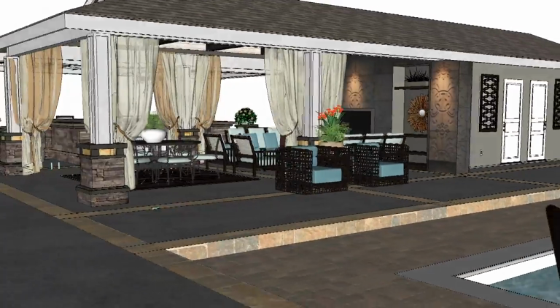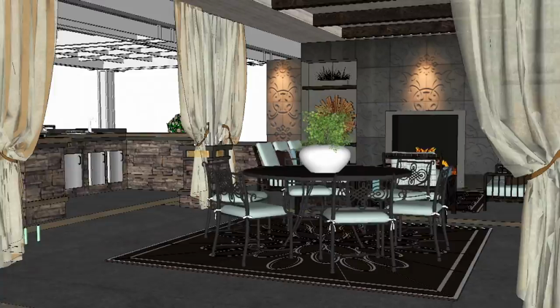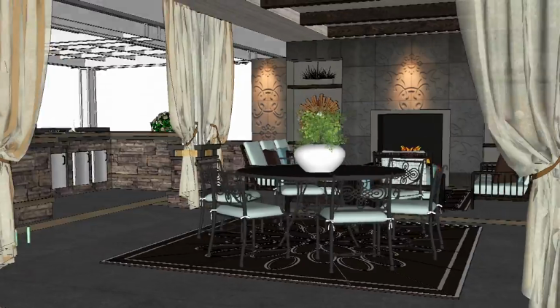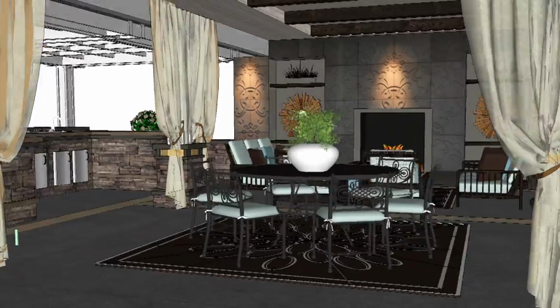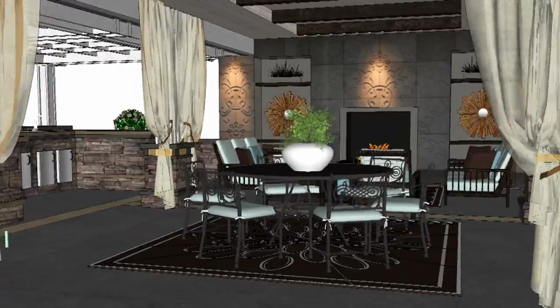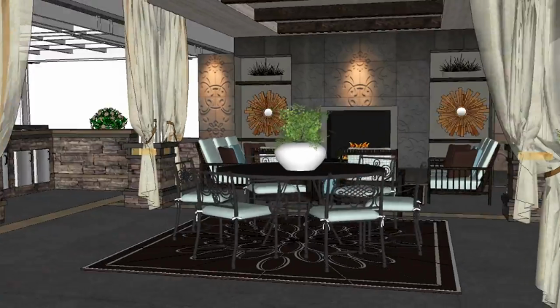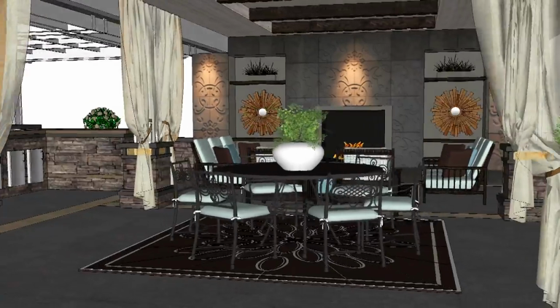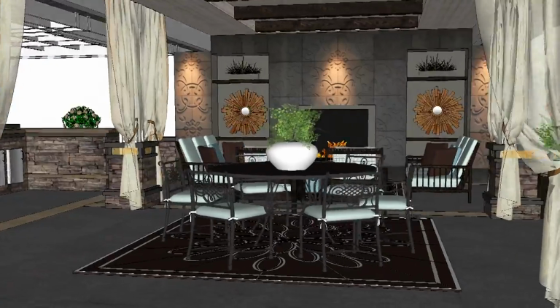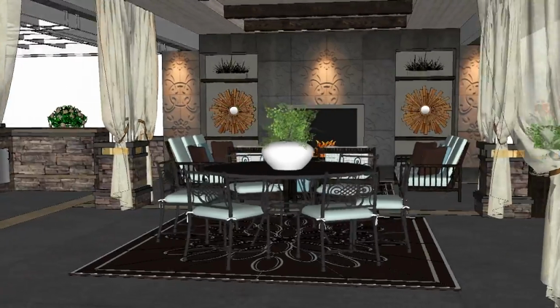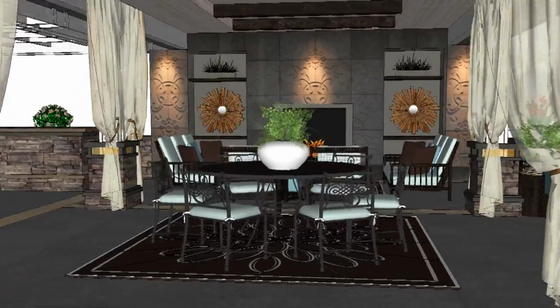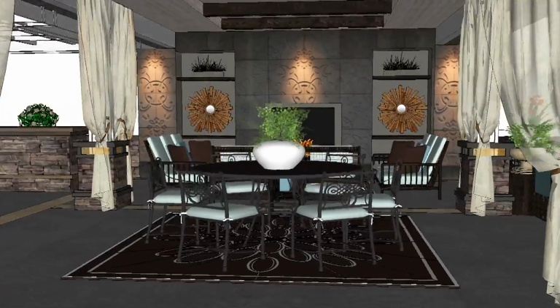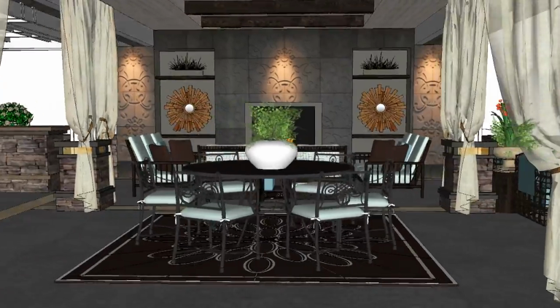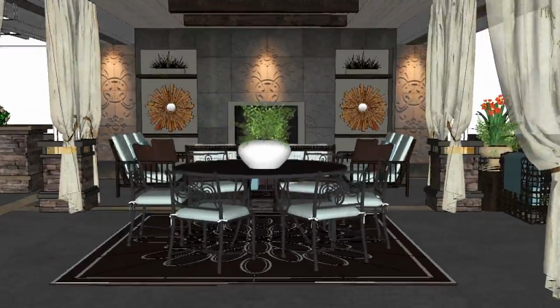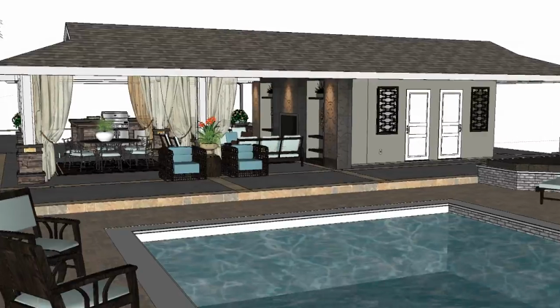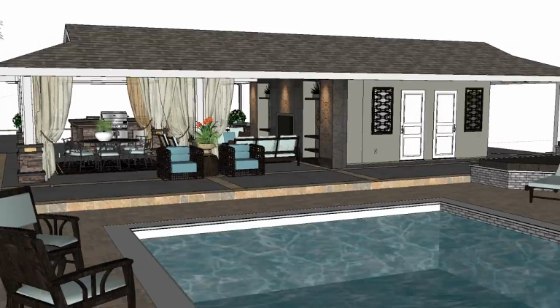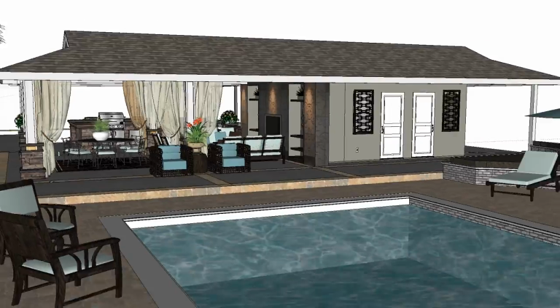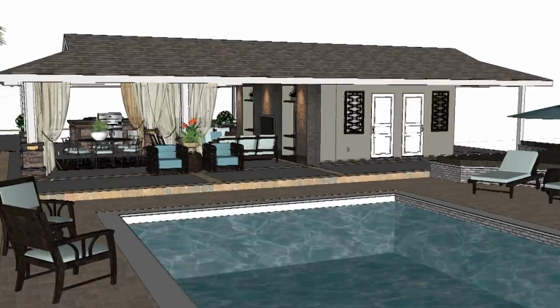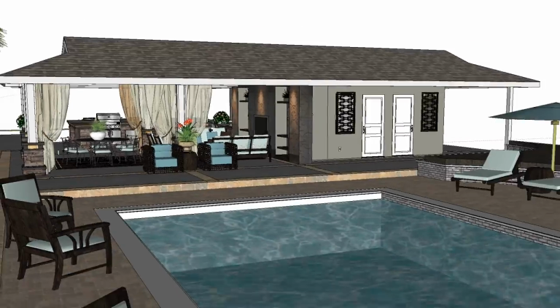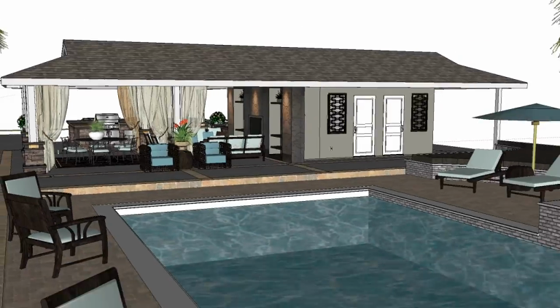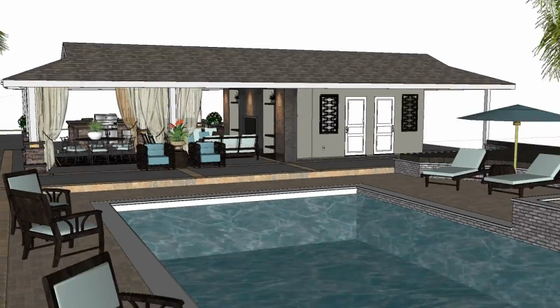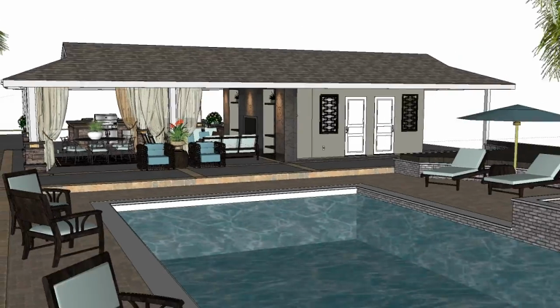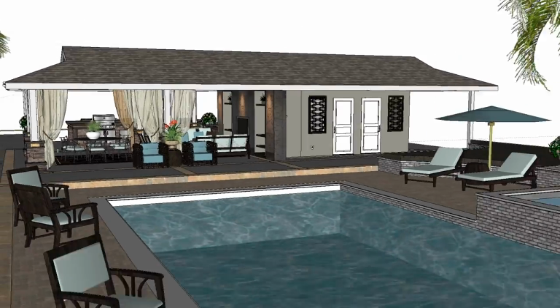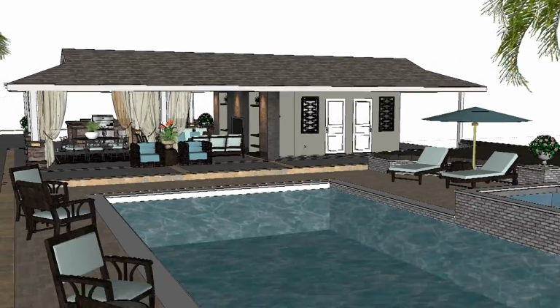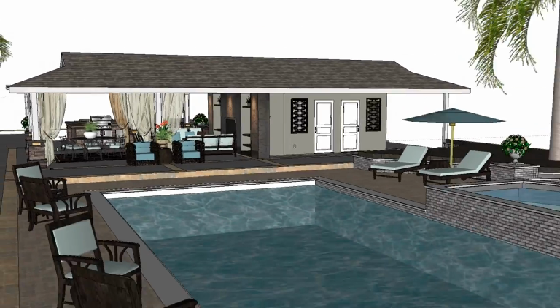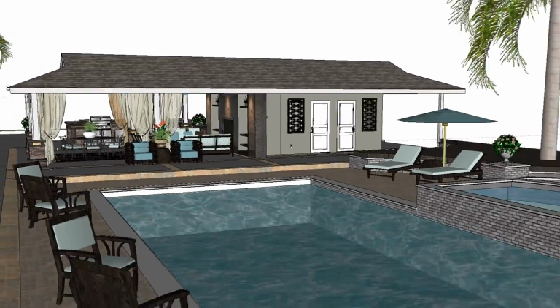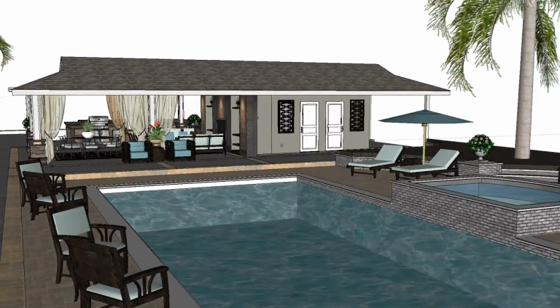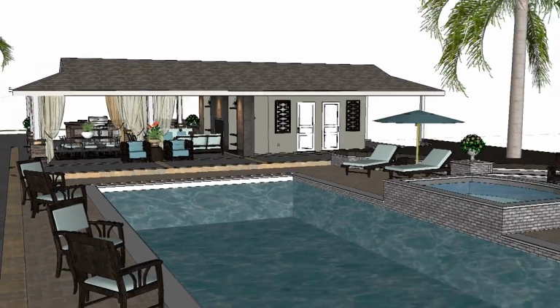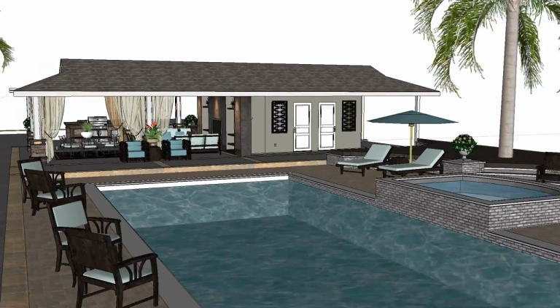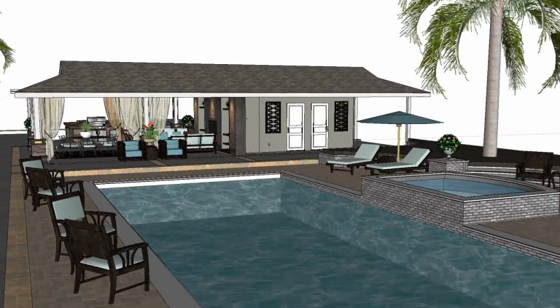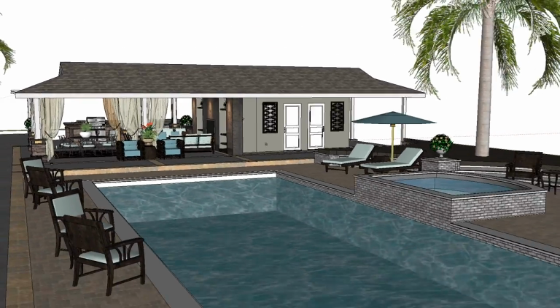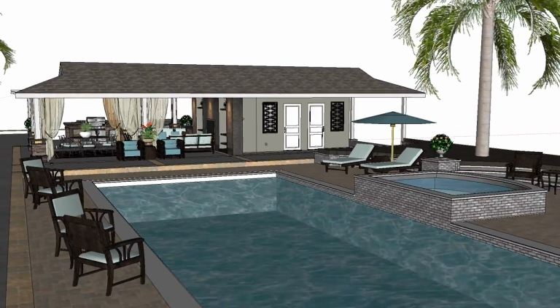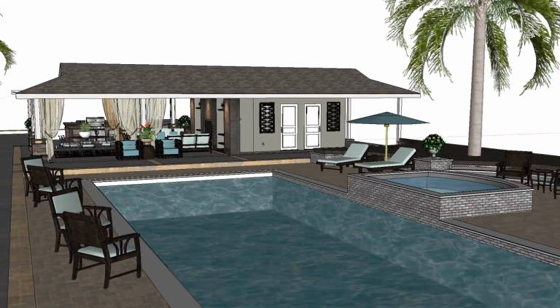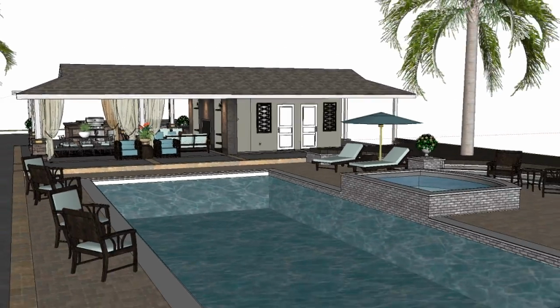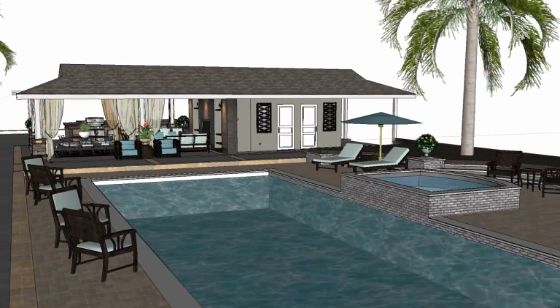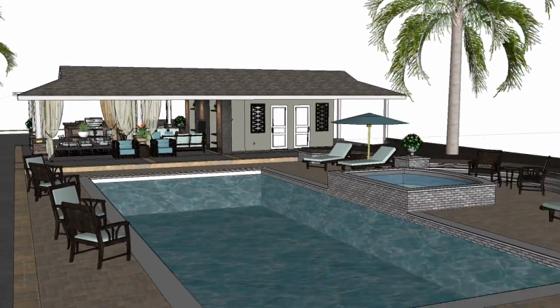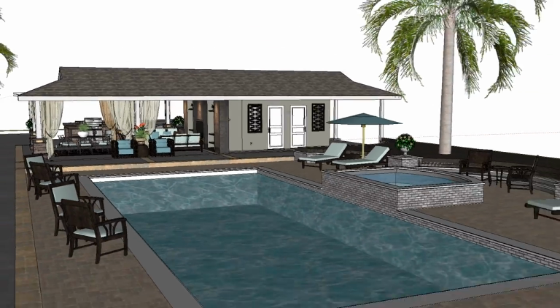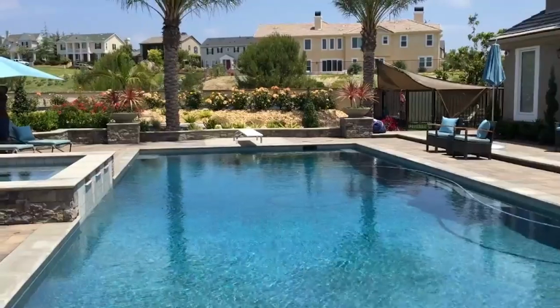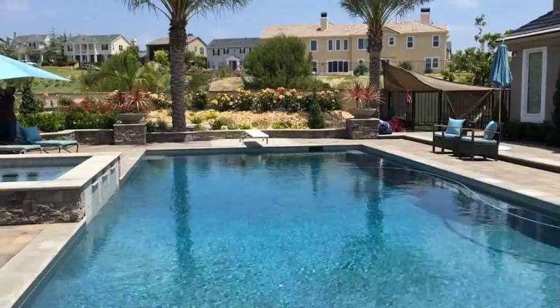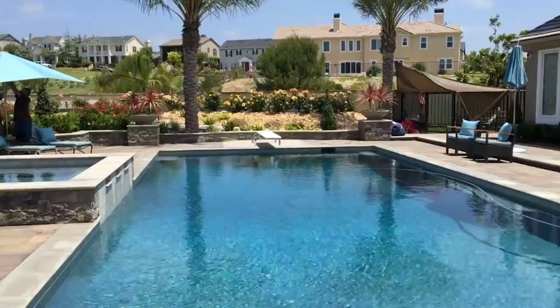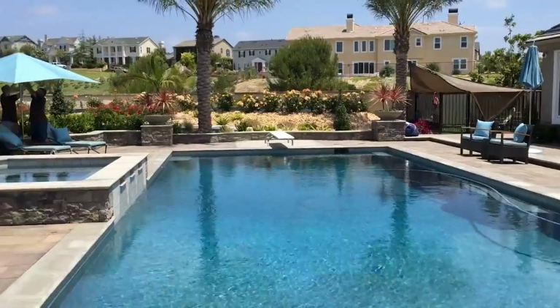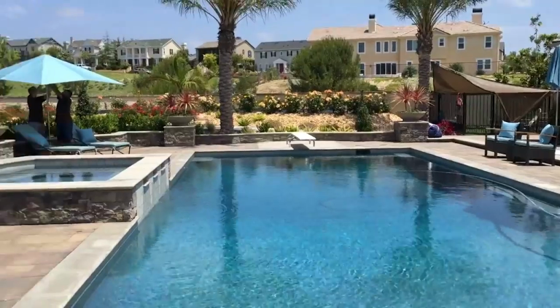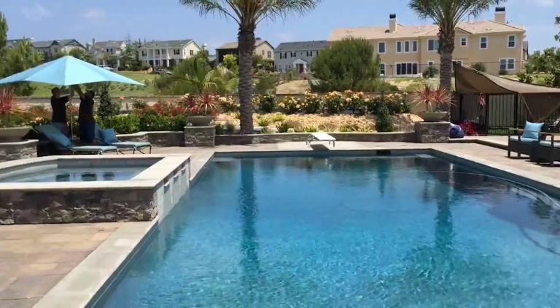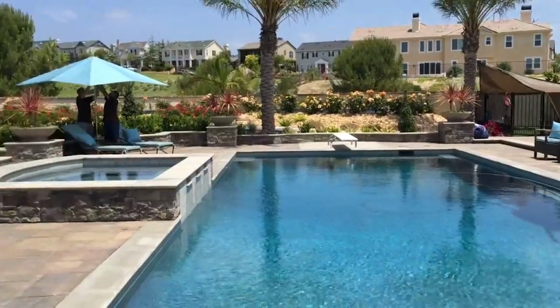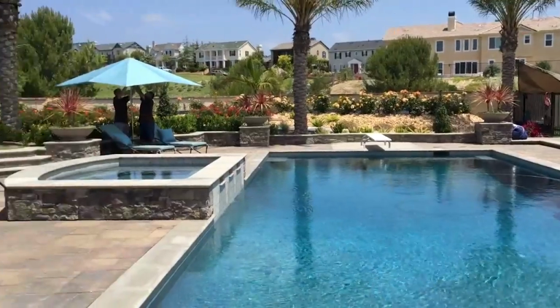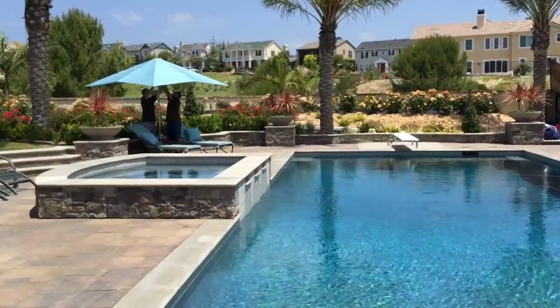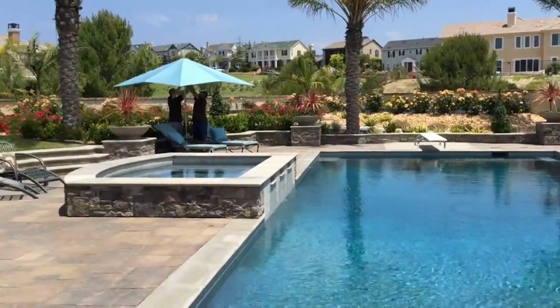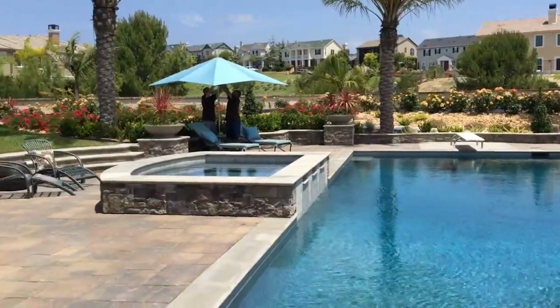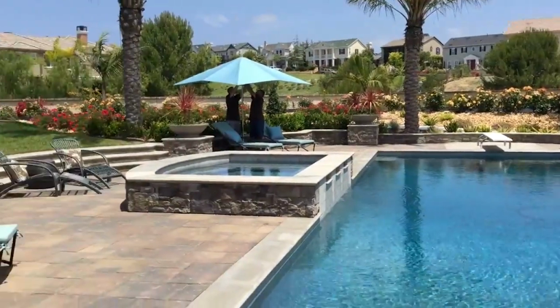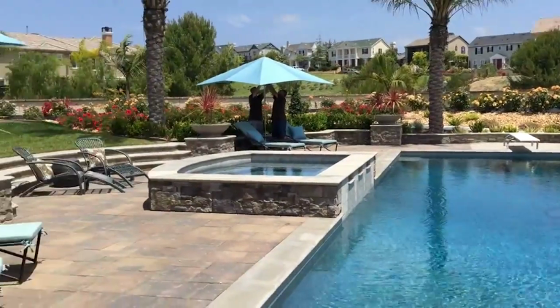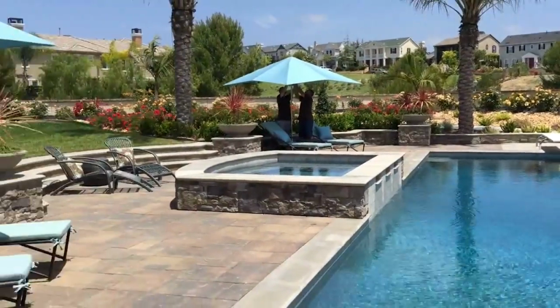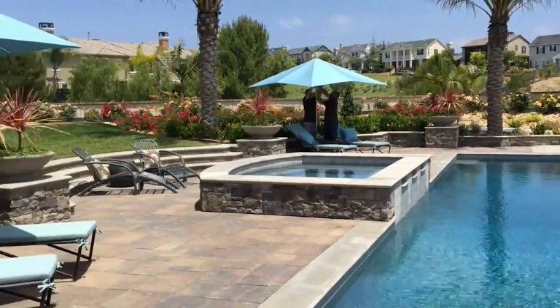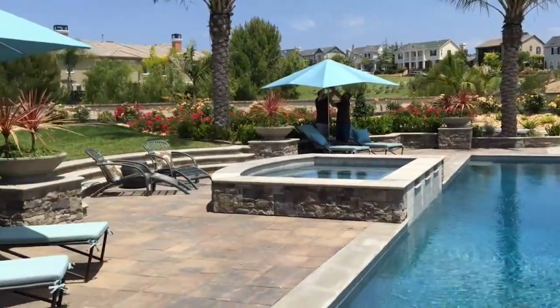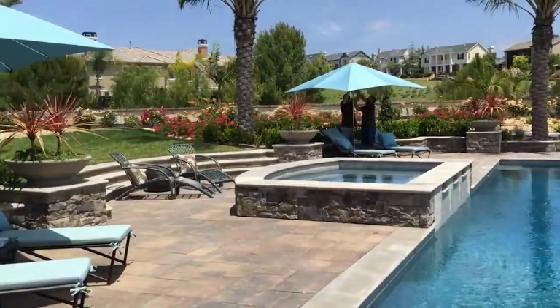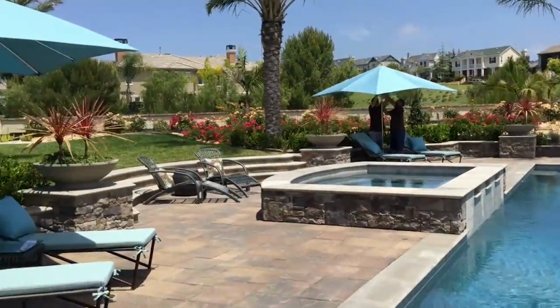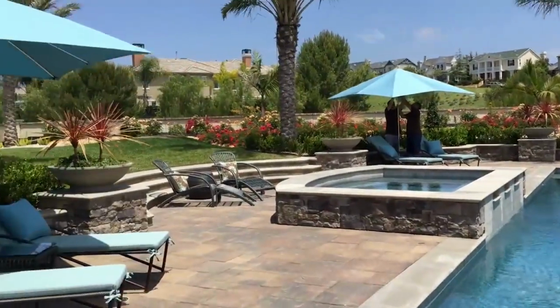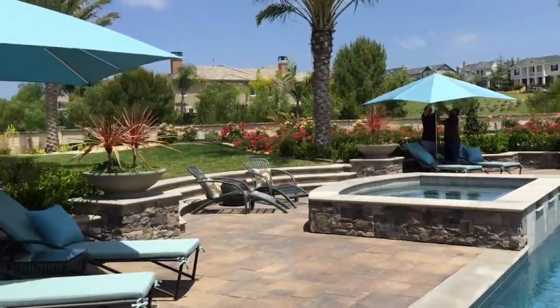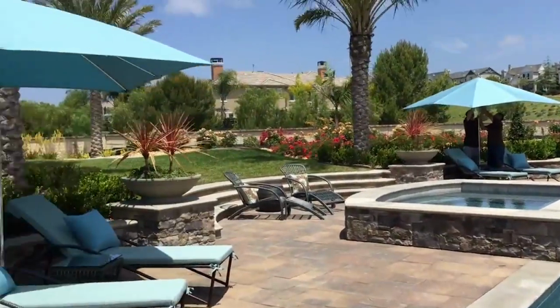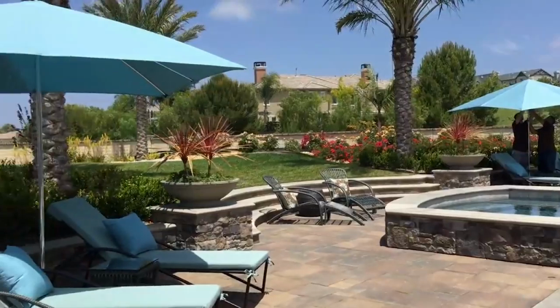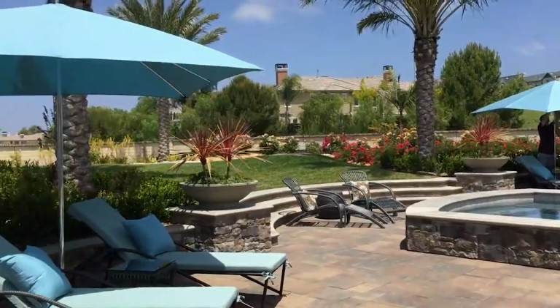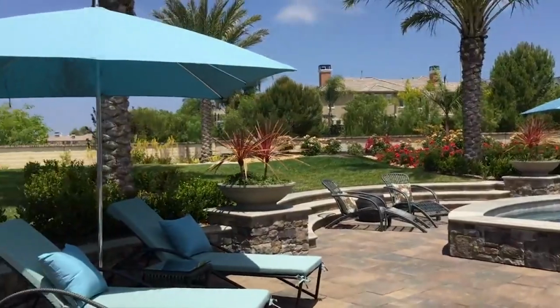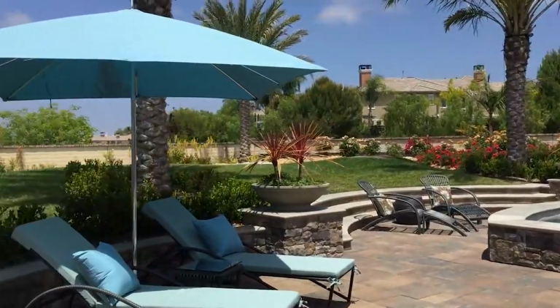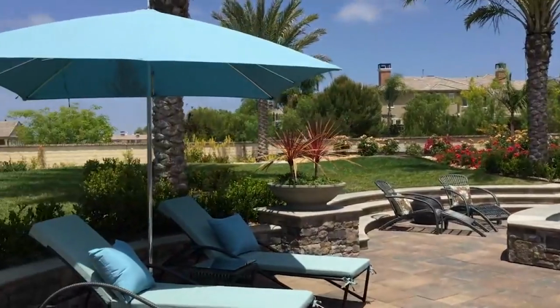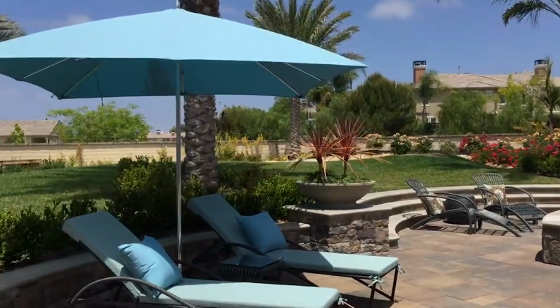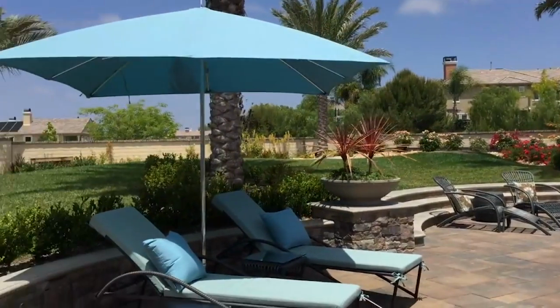In this one, you can see where I brought the design. The SketchUp model and the real deal looks pretty close, don't you think?